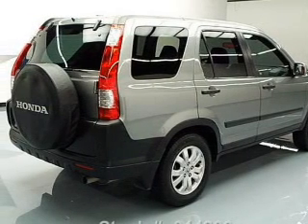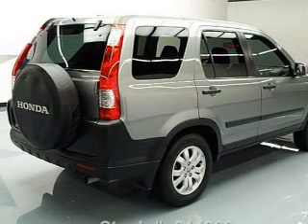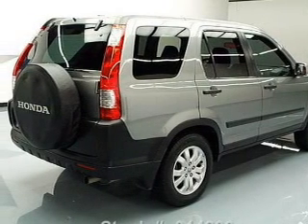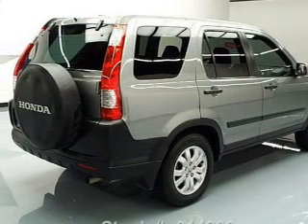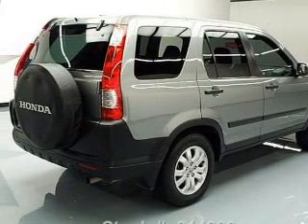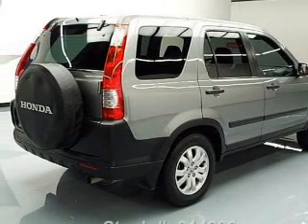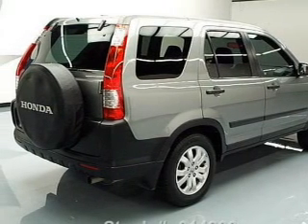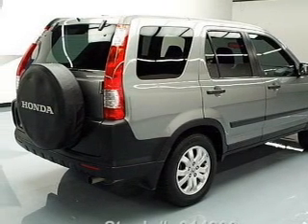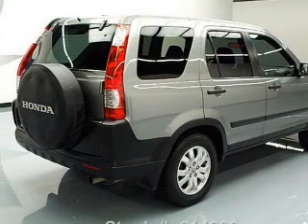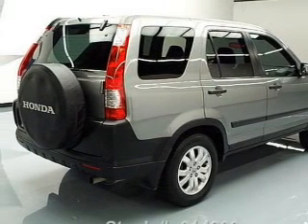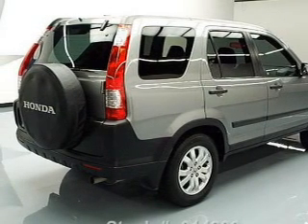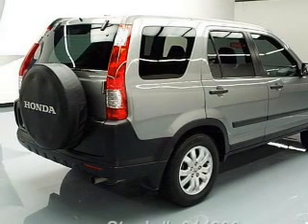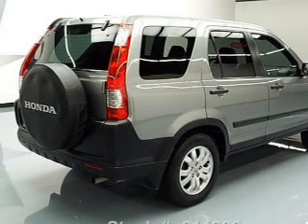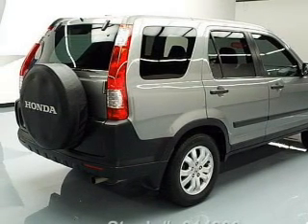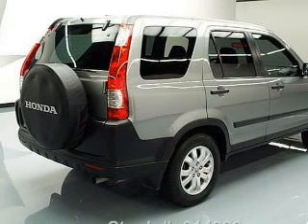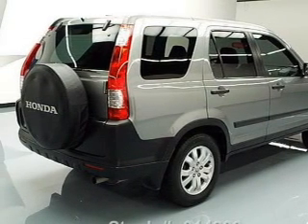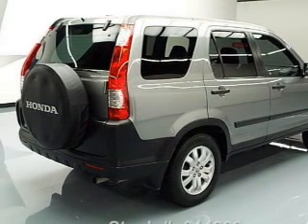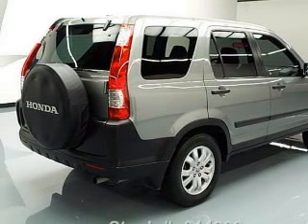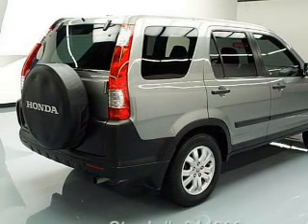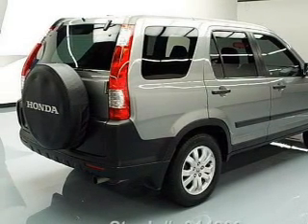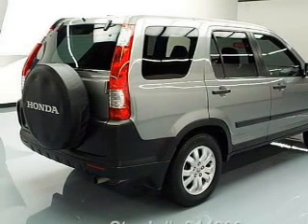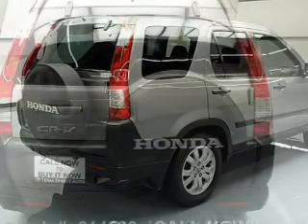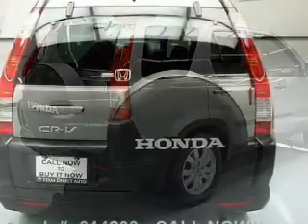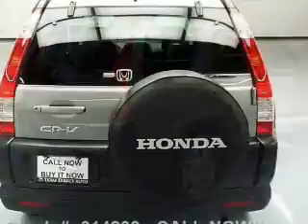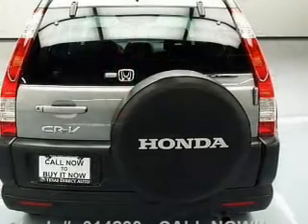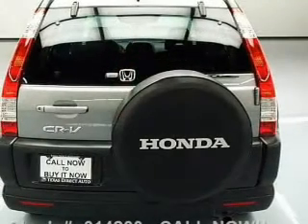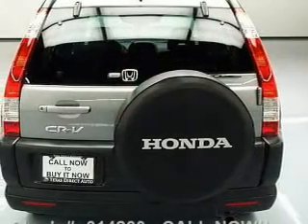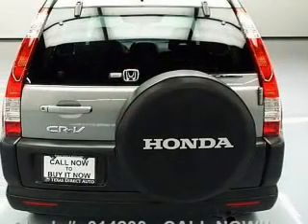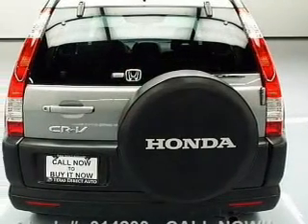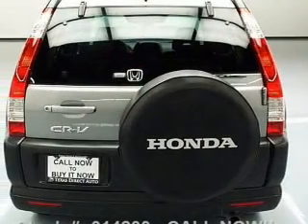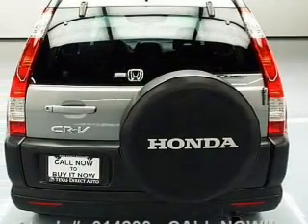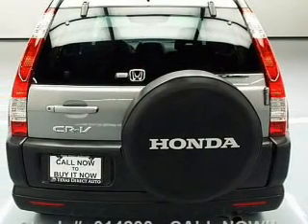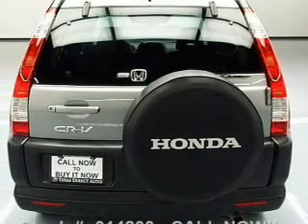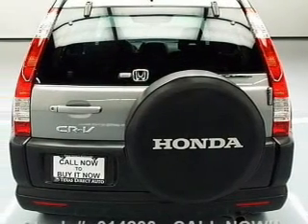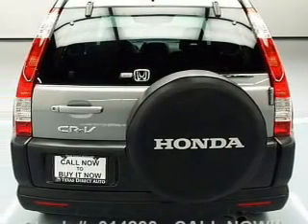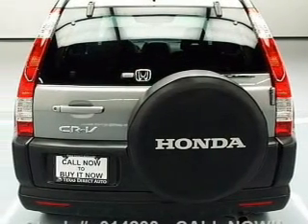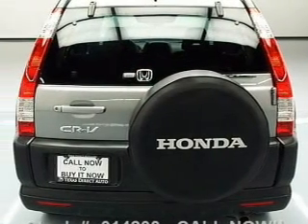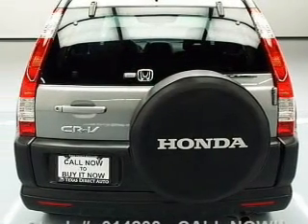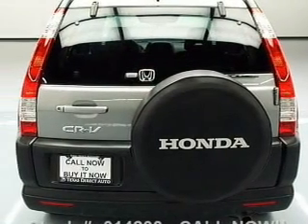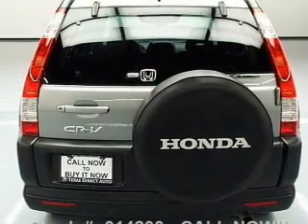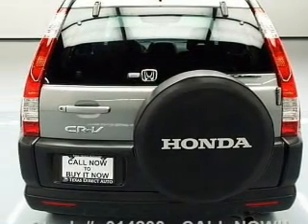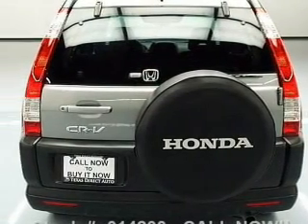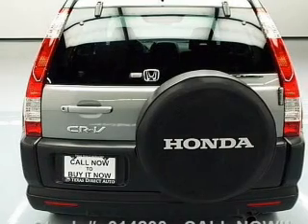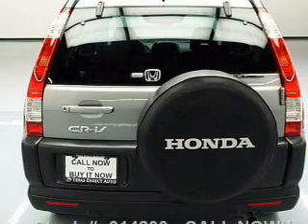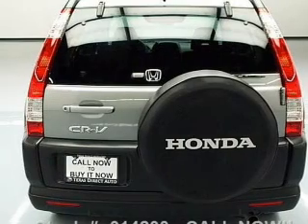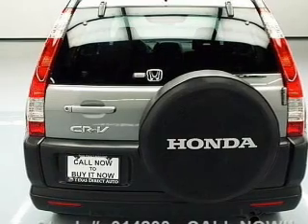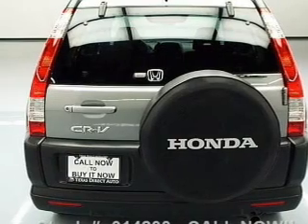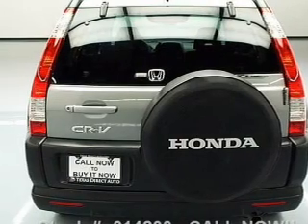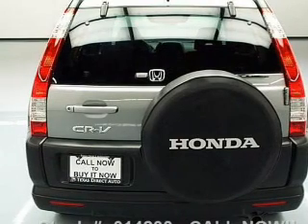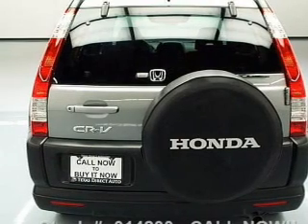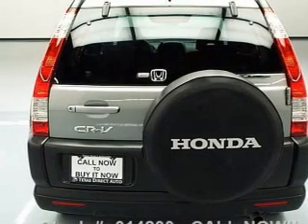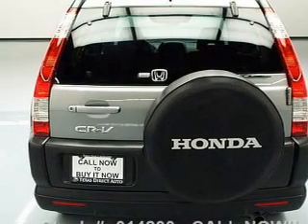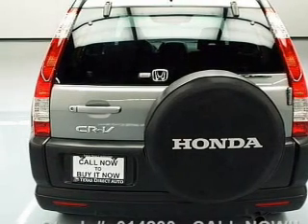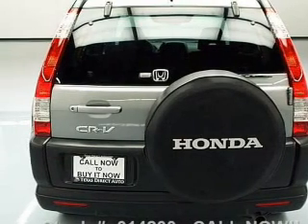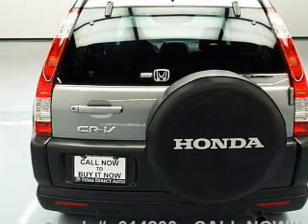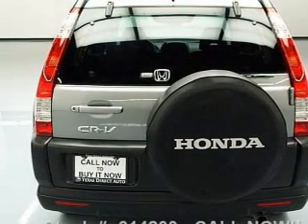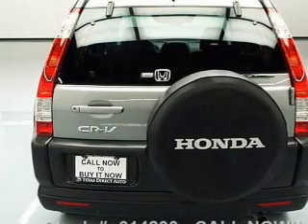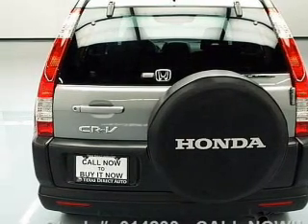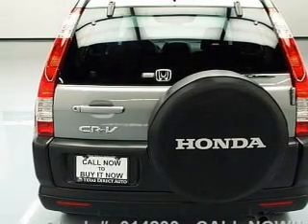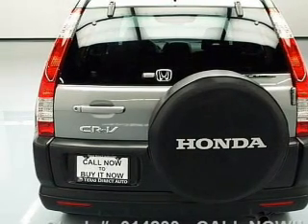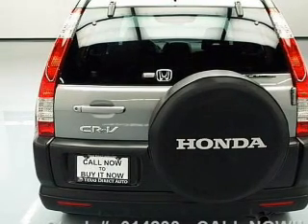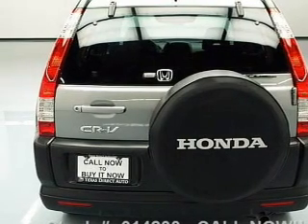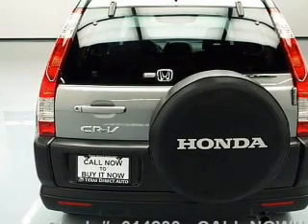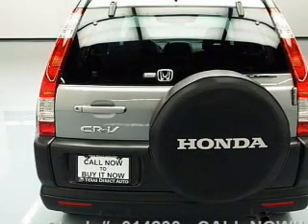Premium wheels give a more luxurious look. Brake safely with the anti-lock braking system. Let the outside in with a power sunroof.